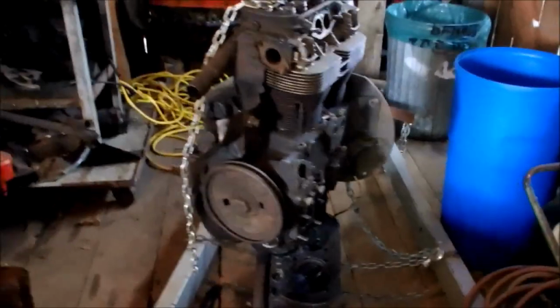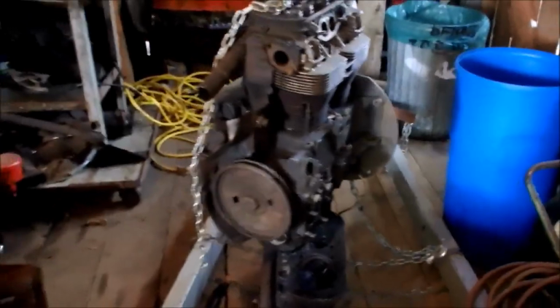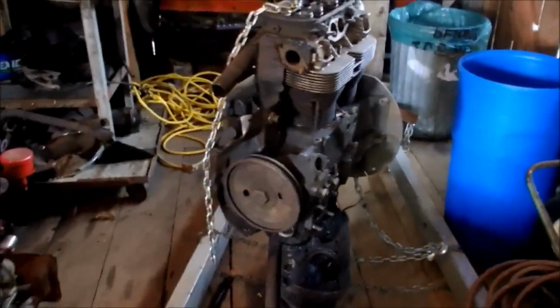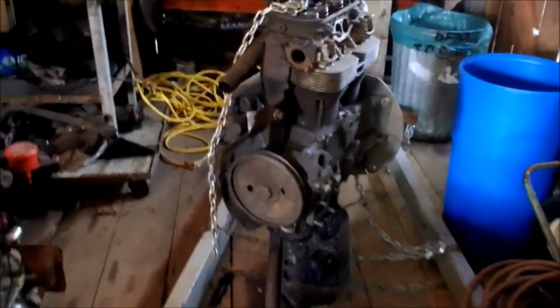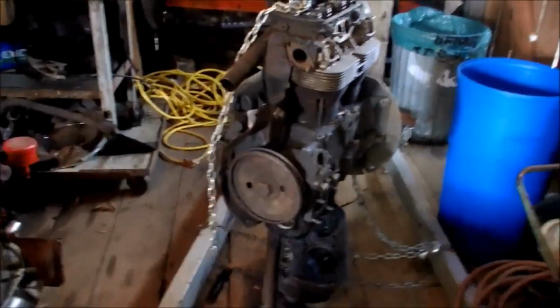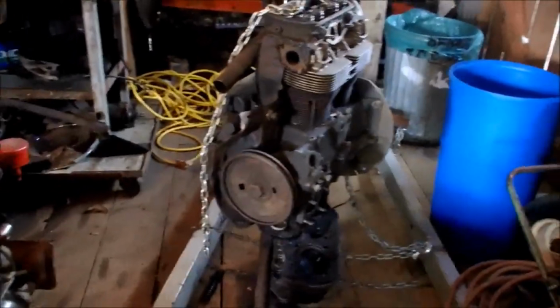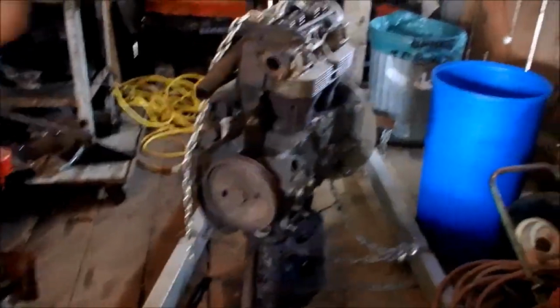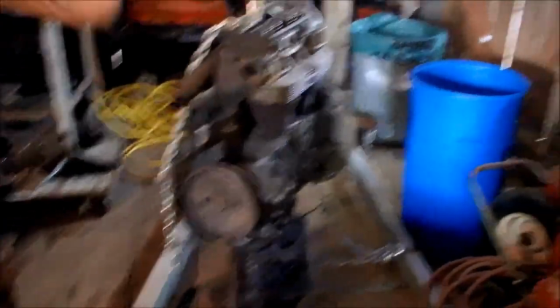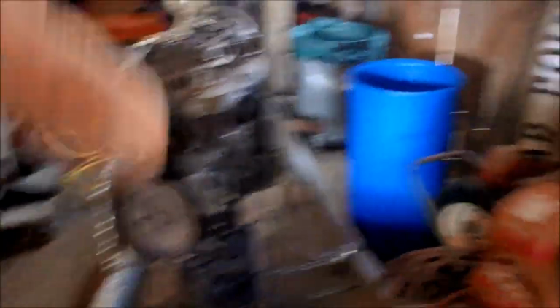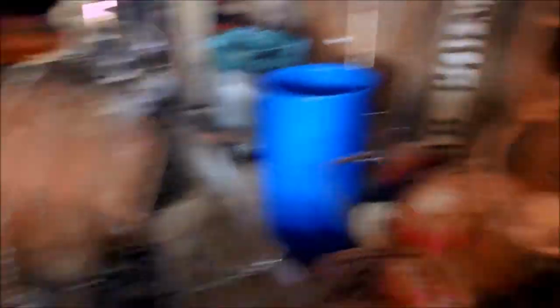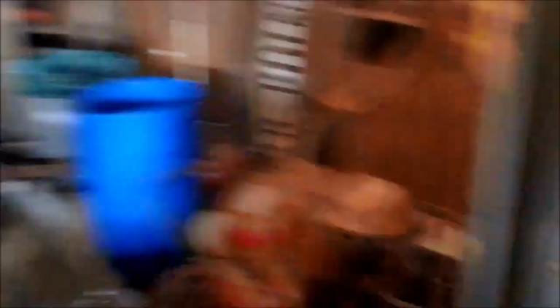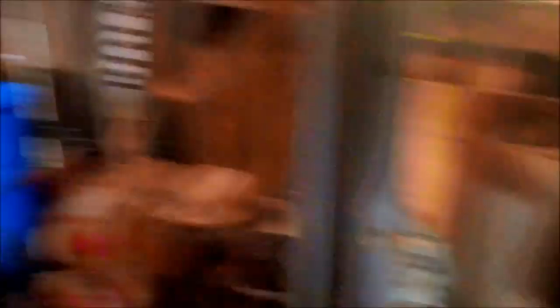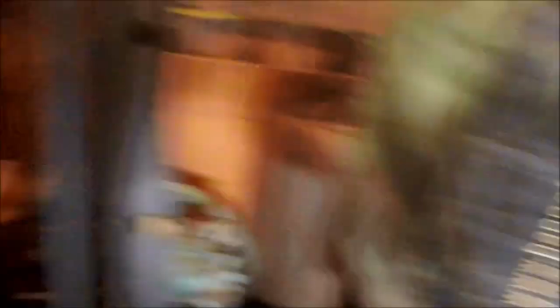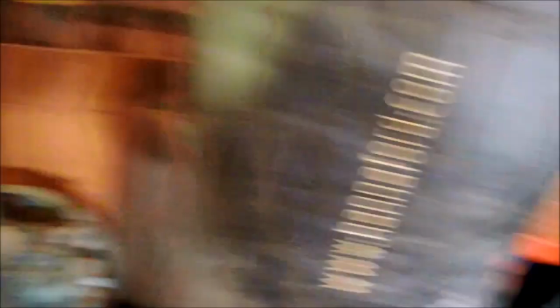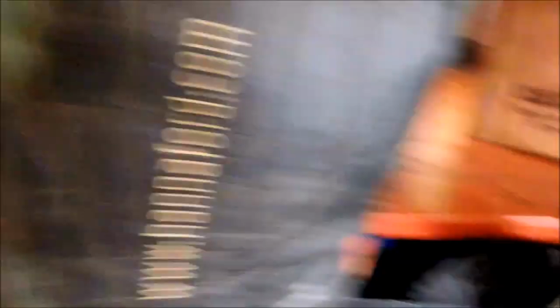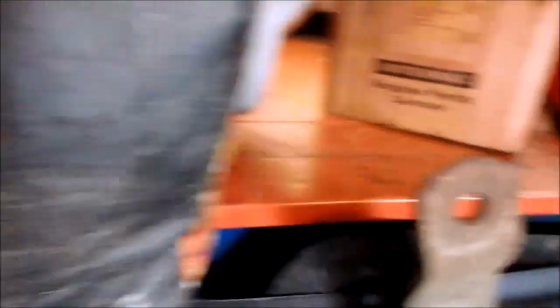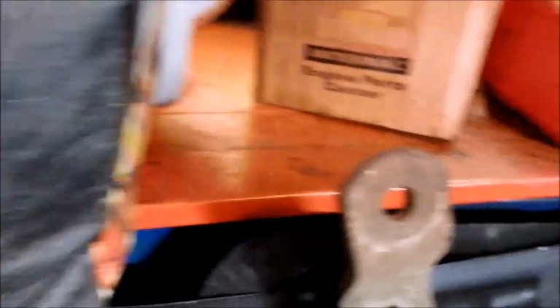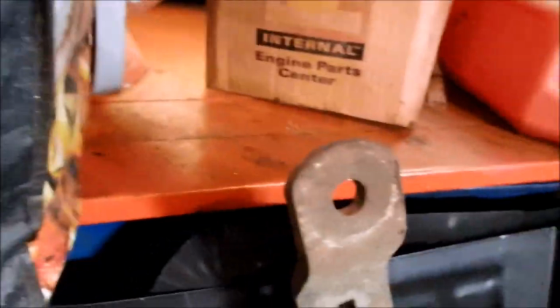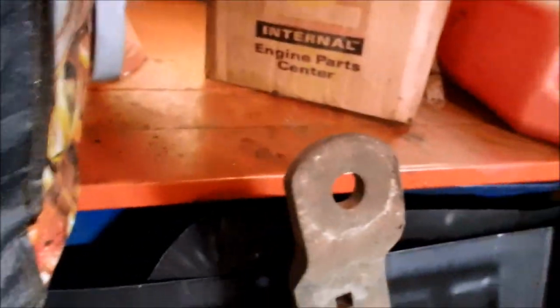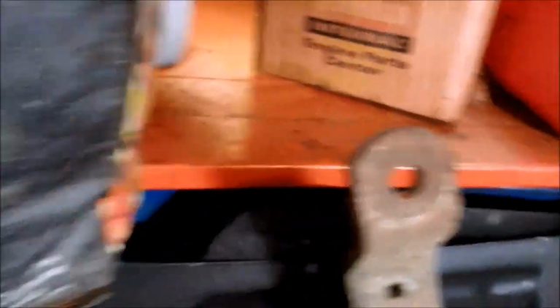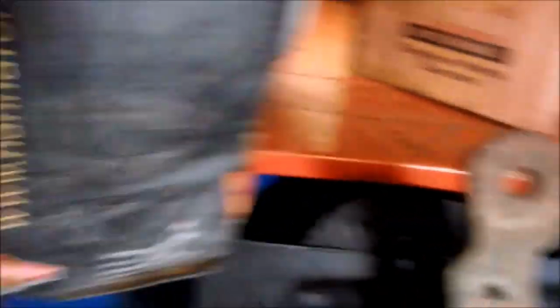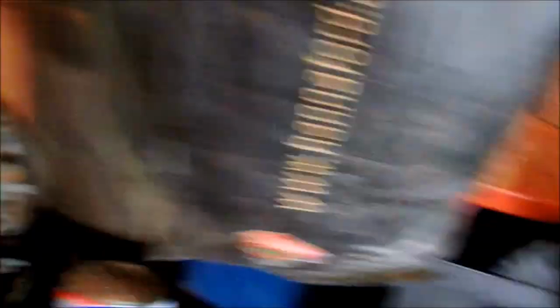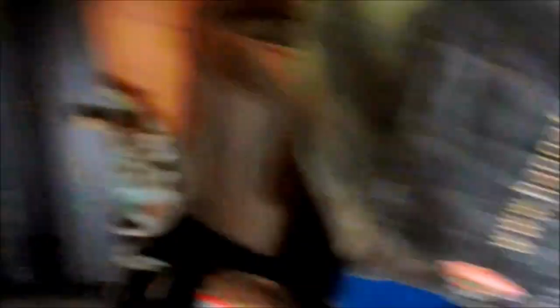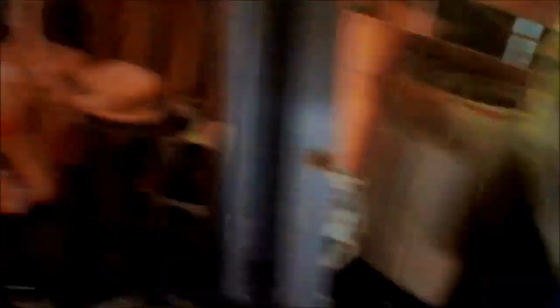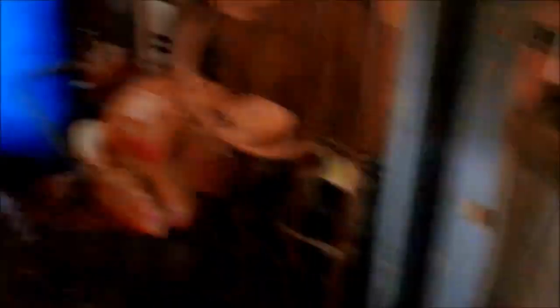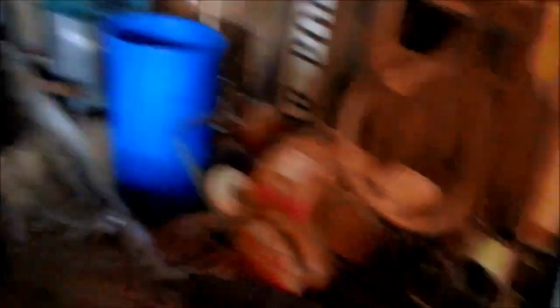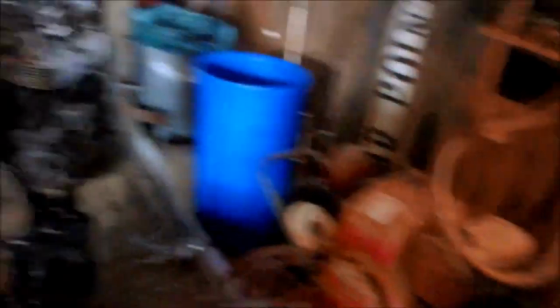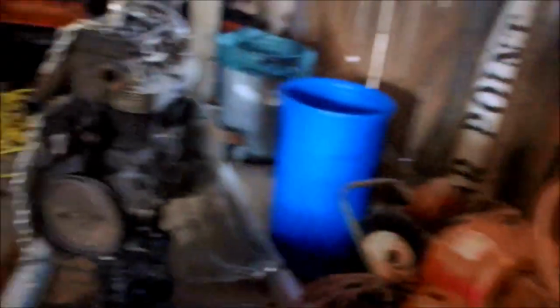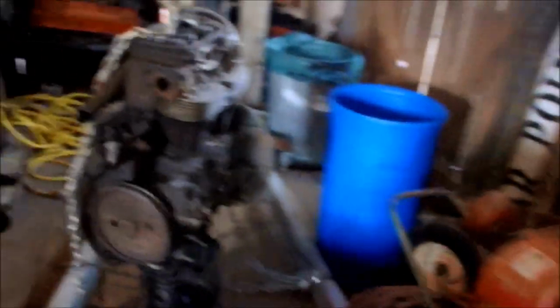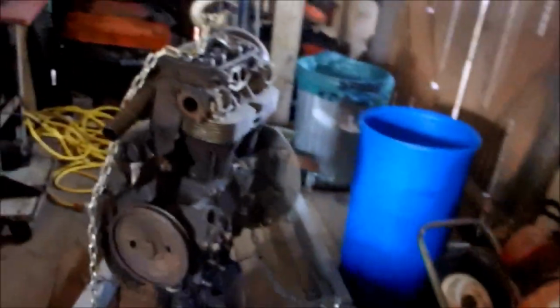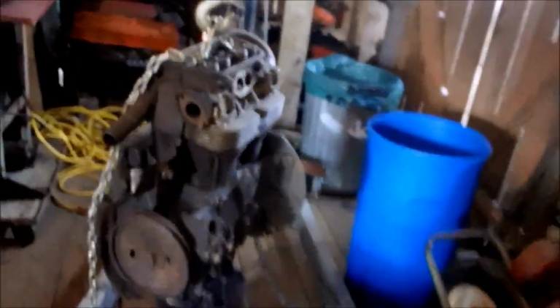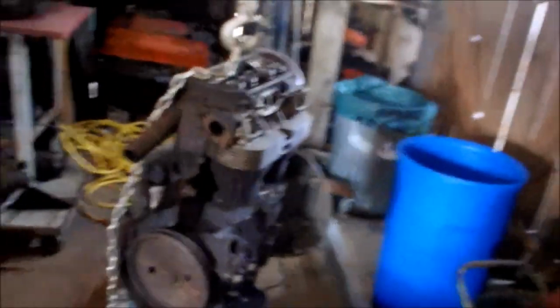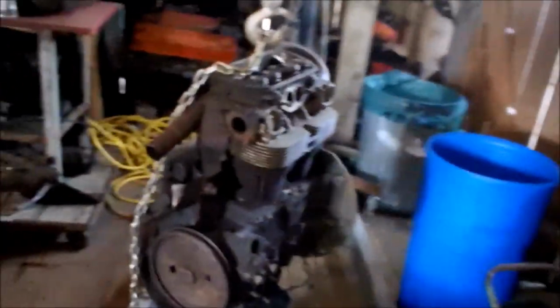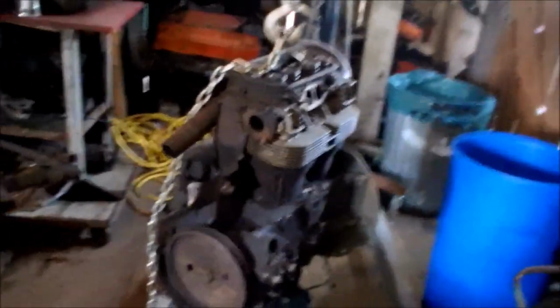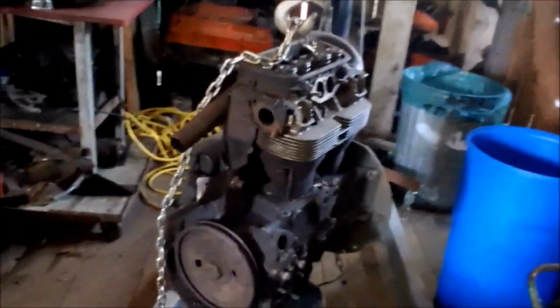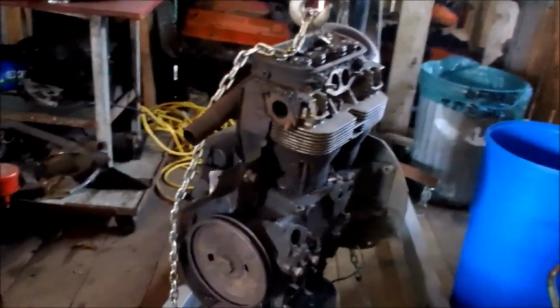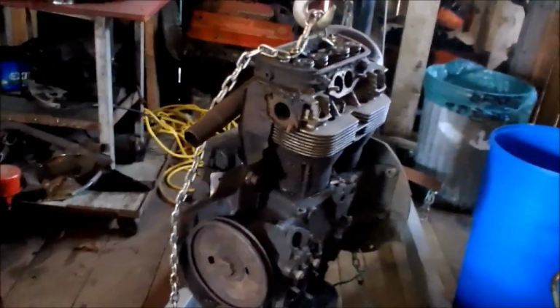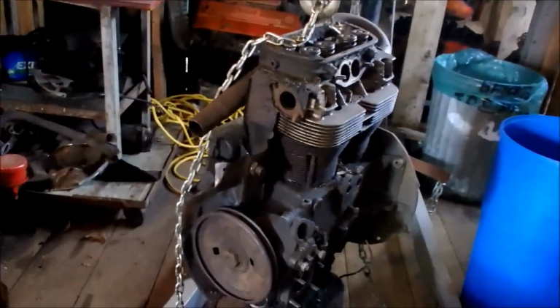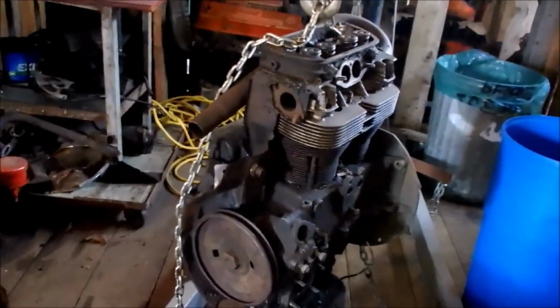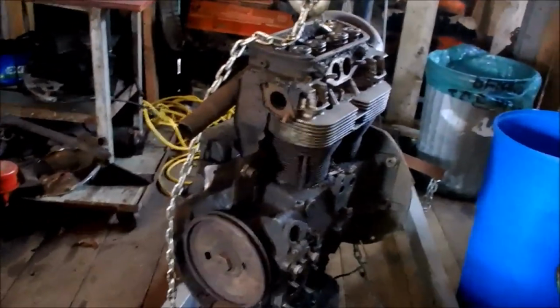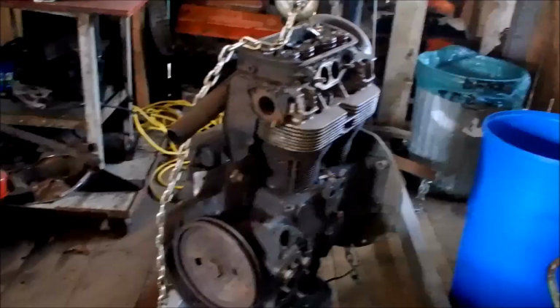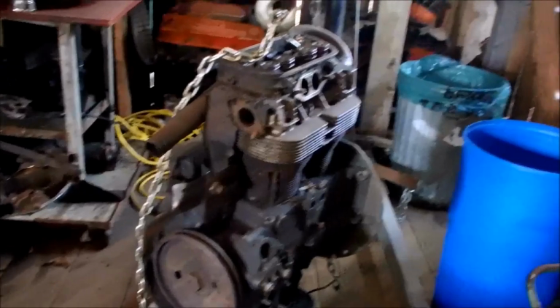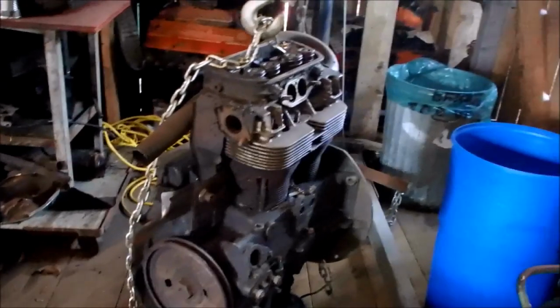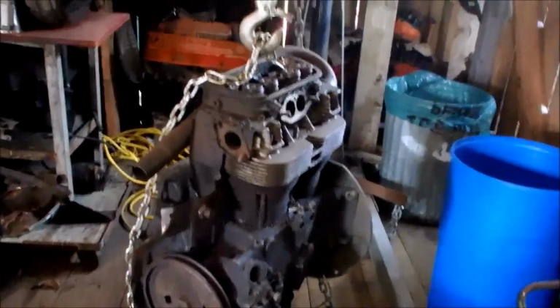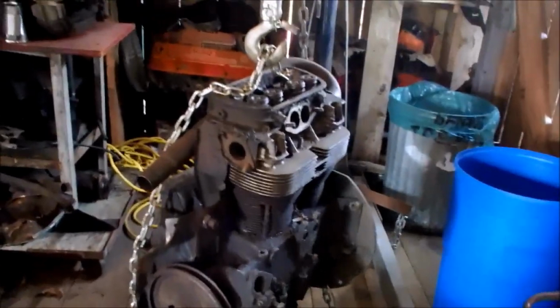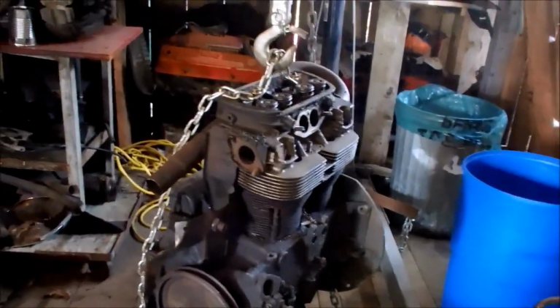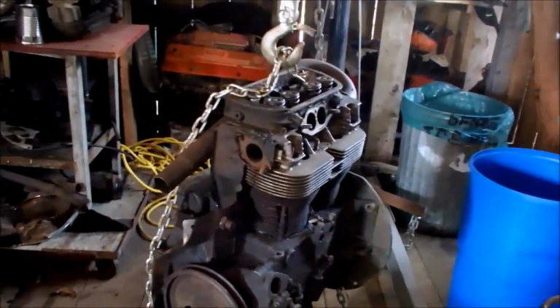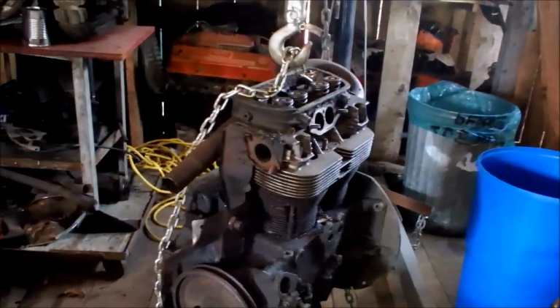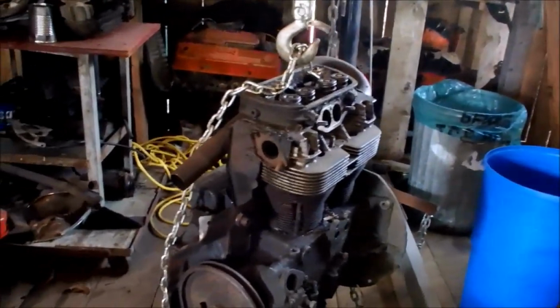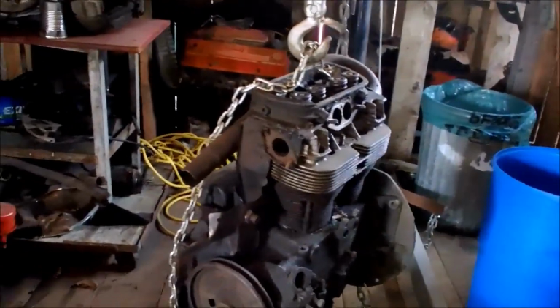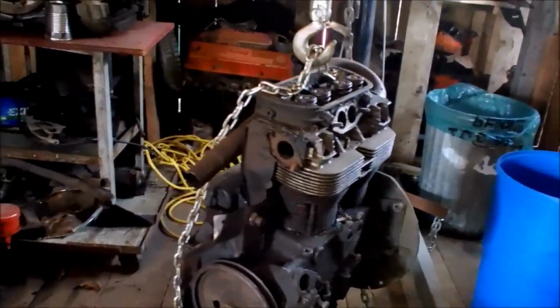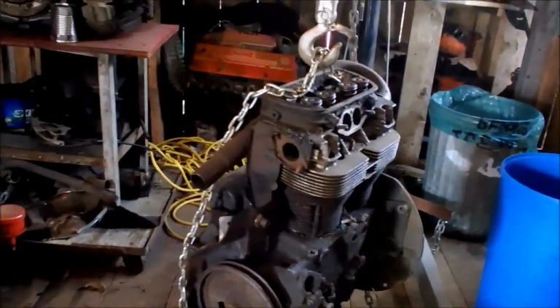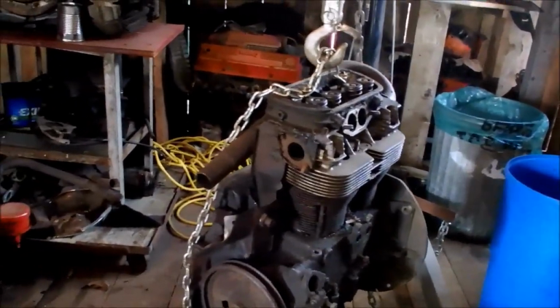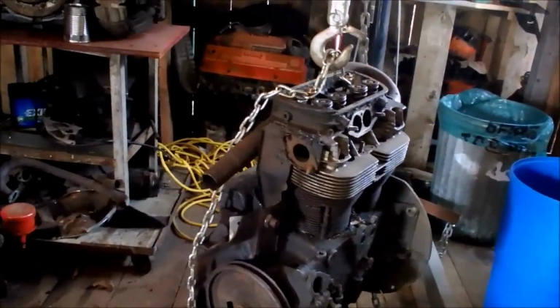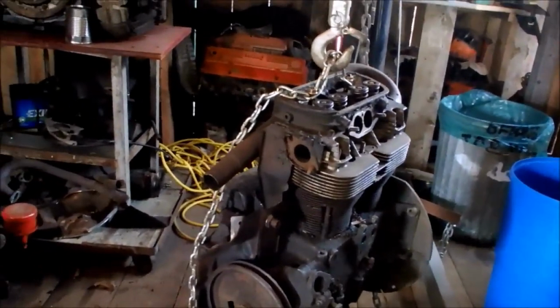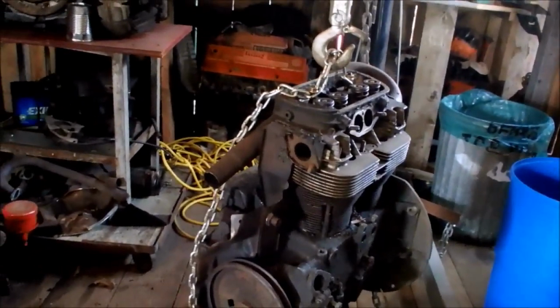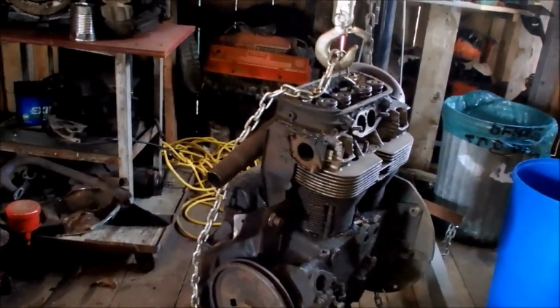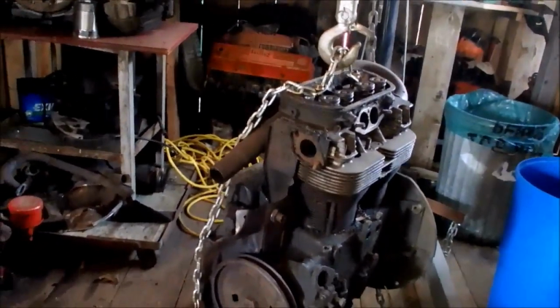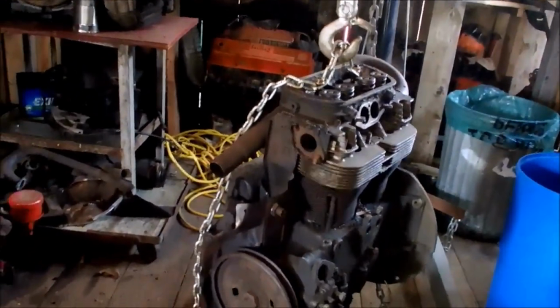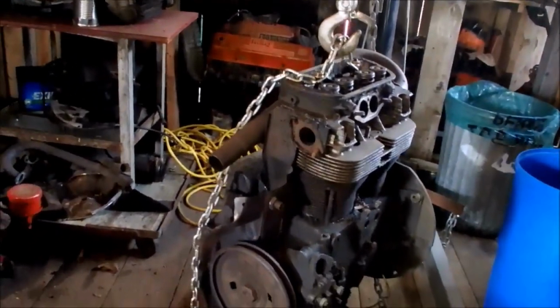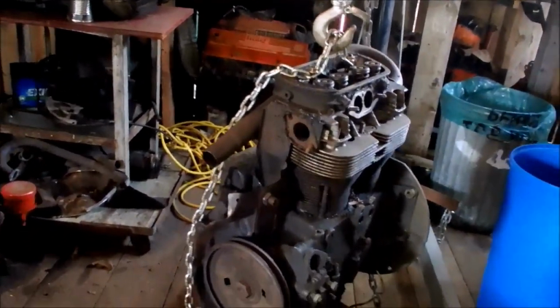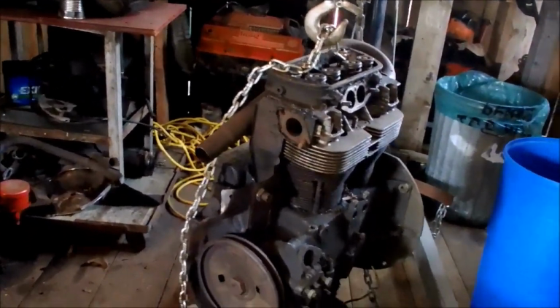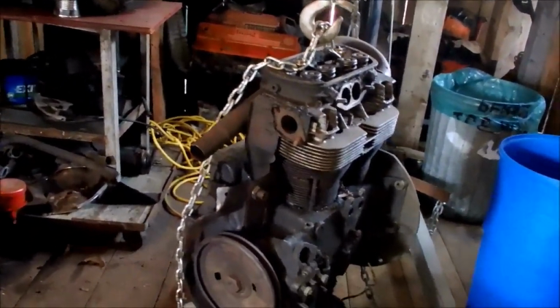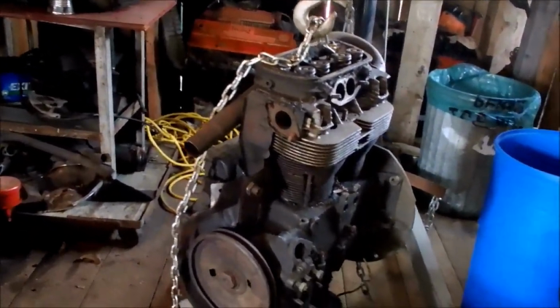And then once I got that apart, I could dump the whole engine over in my parts cleaner here, and that could be soaking. Maybe eventually I could get it apart.